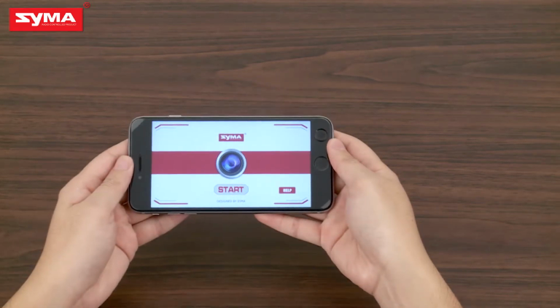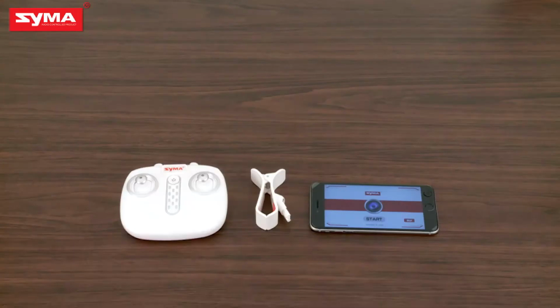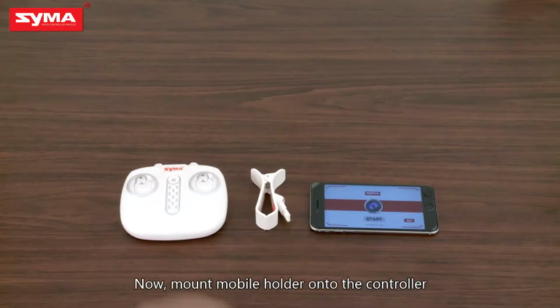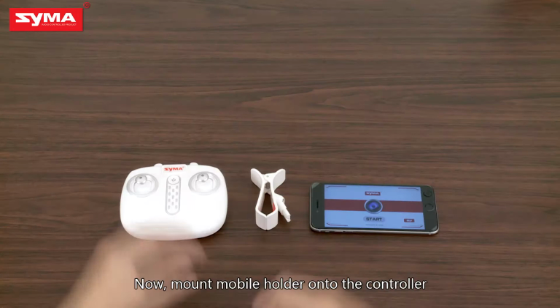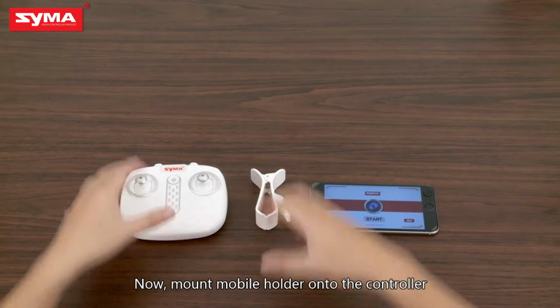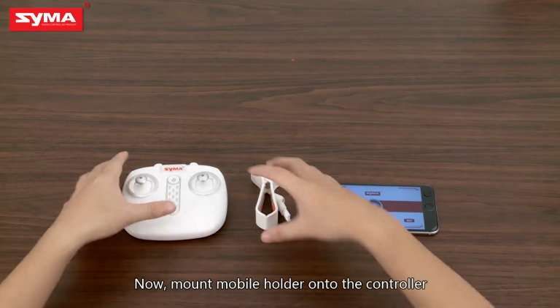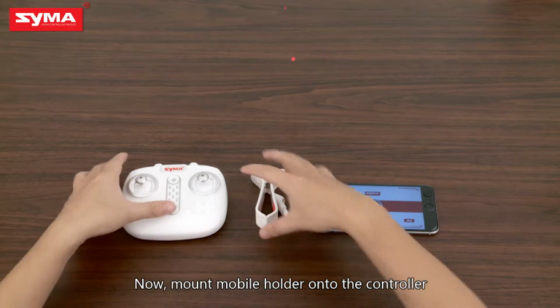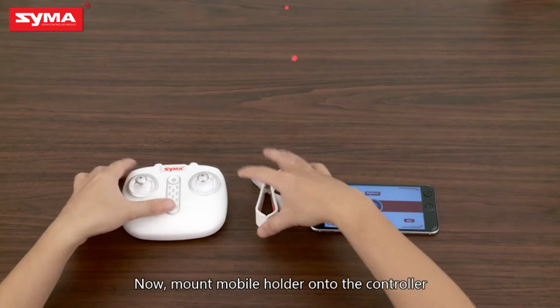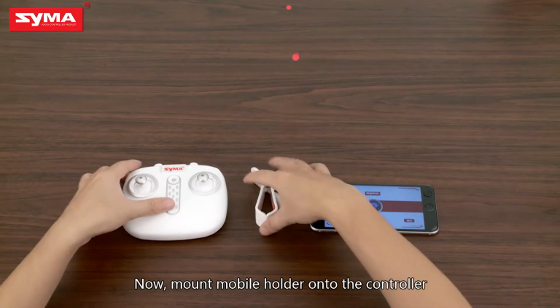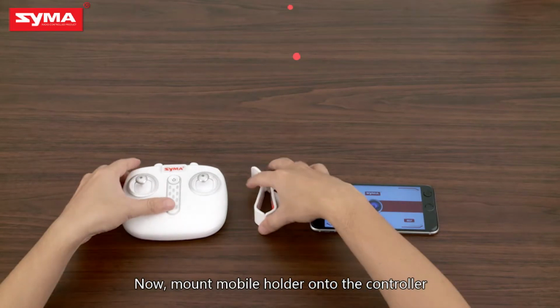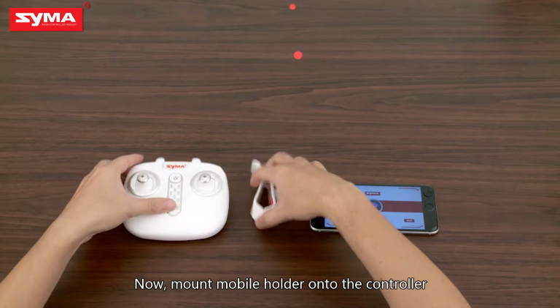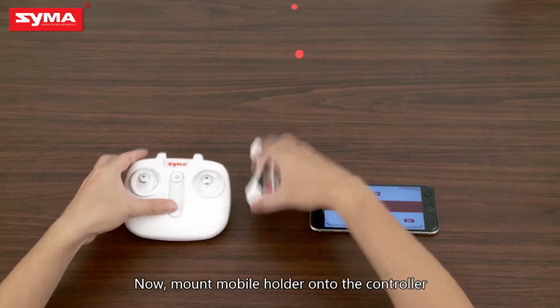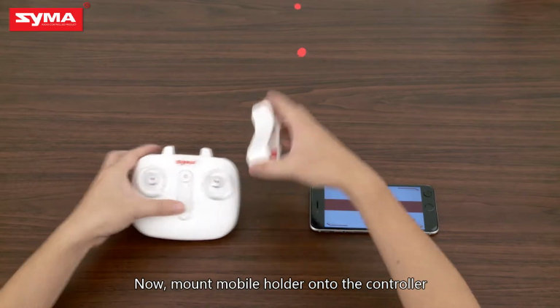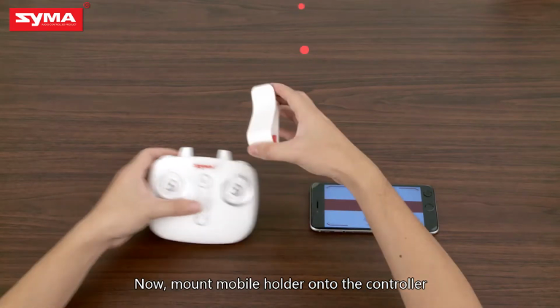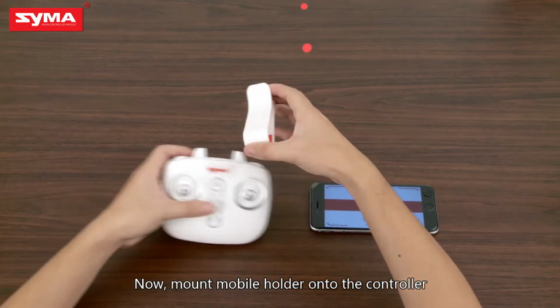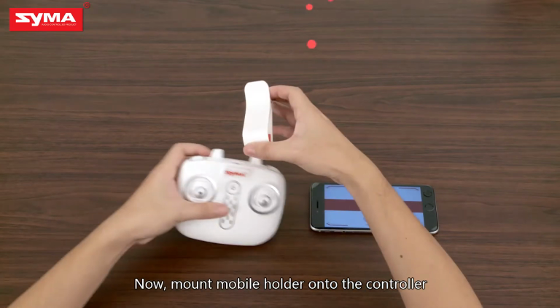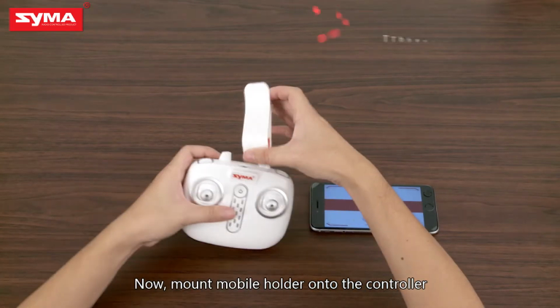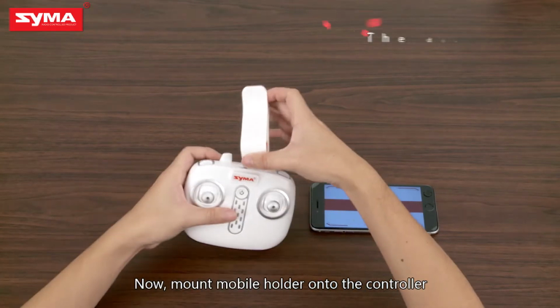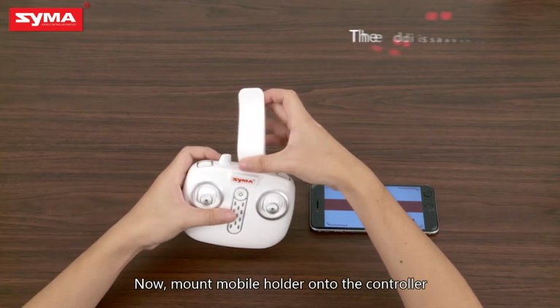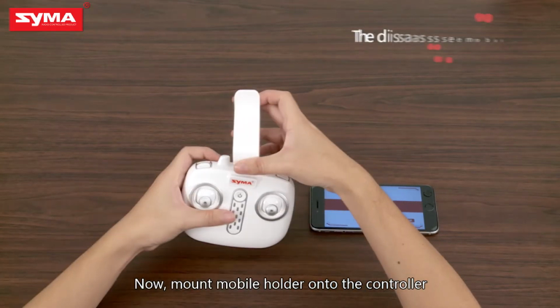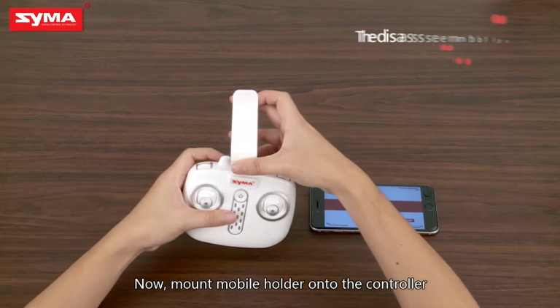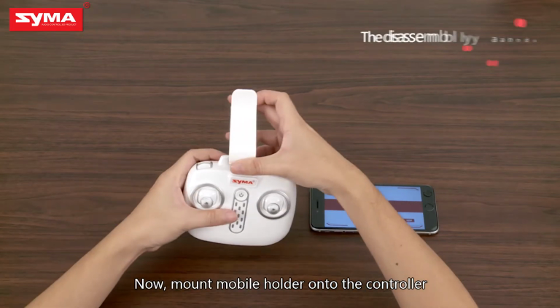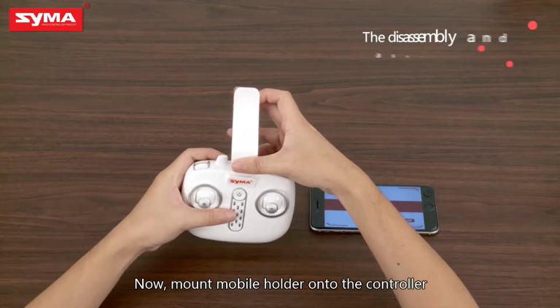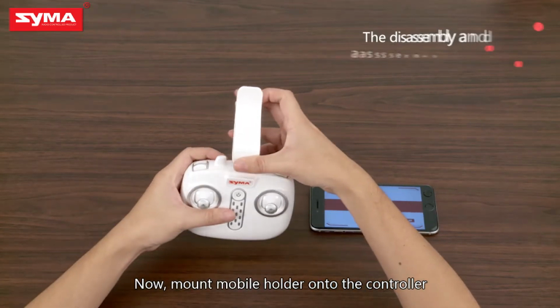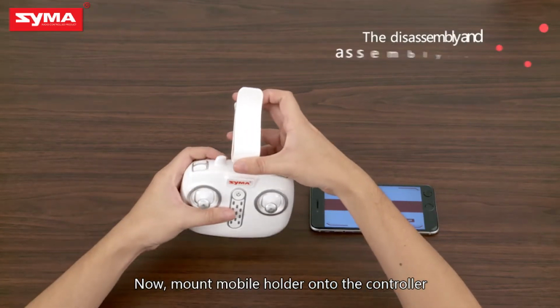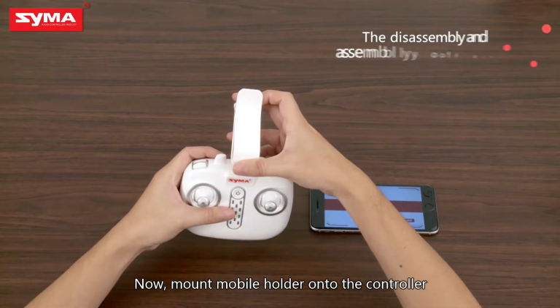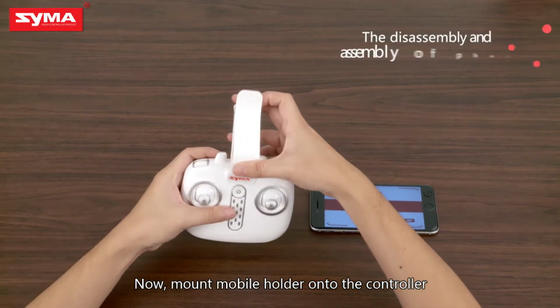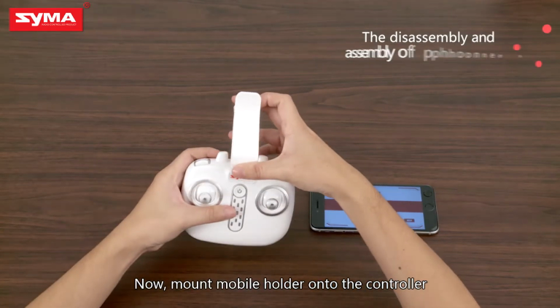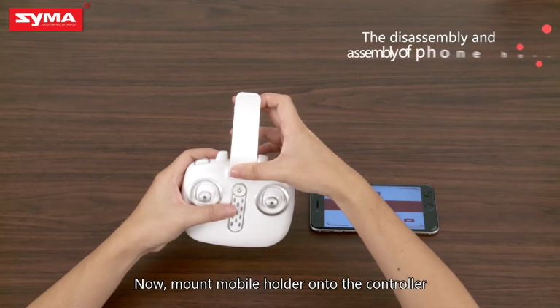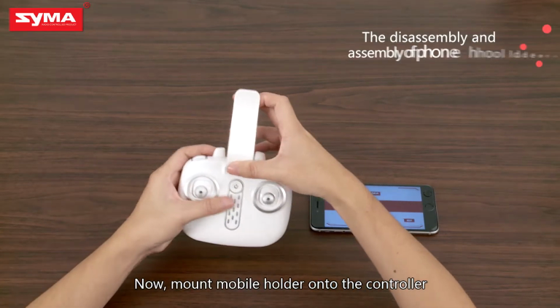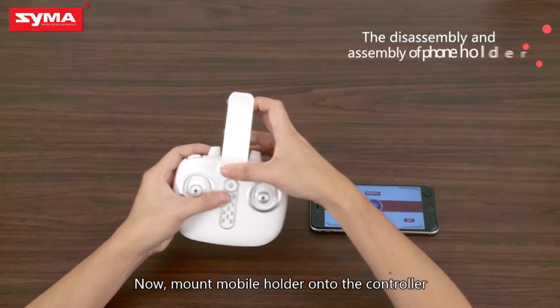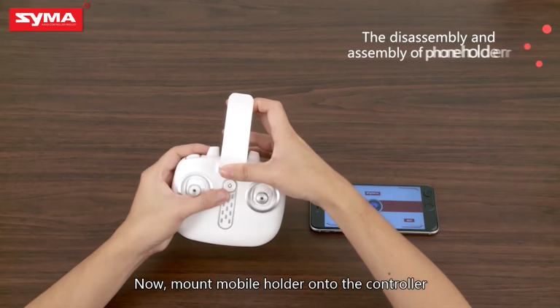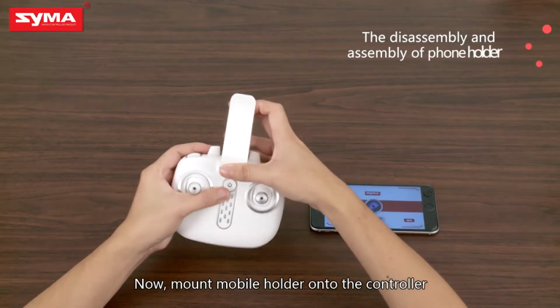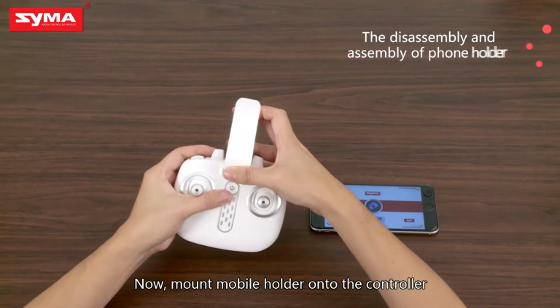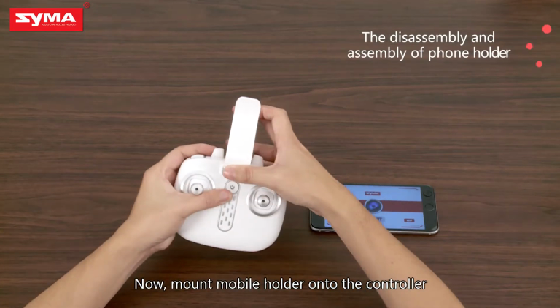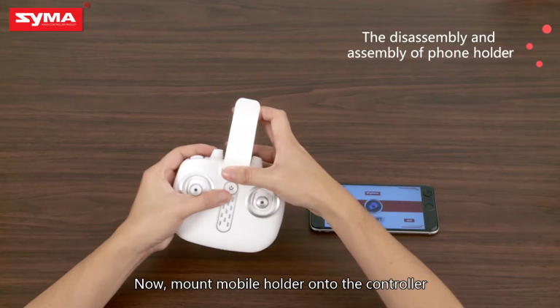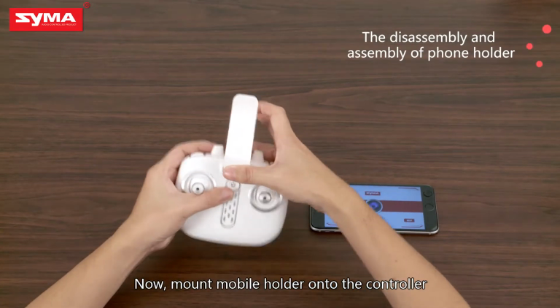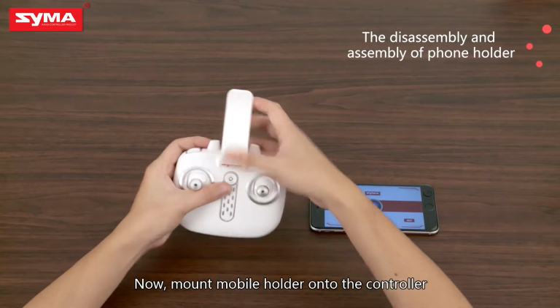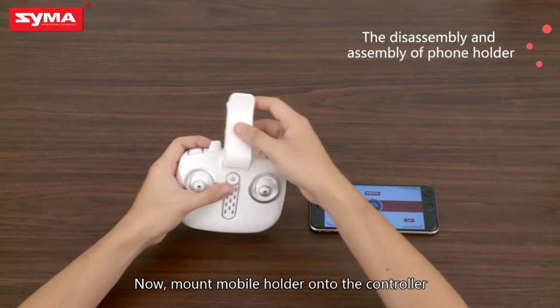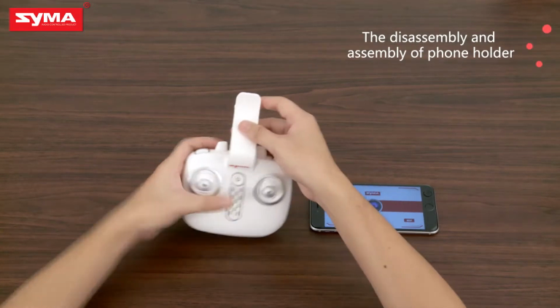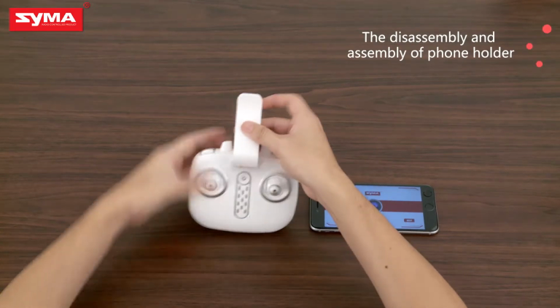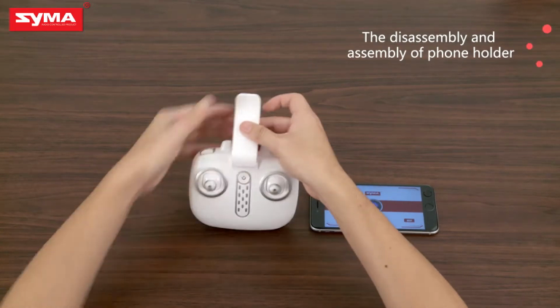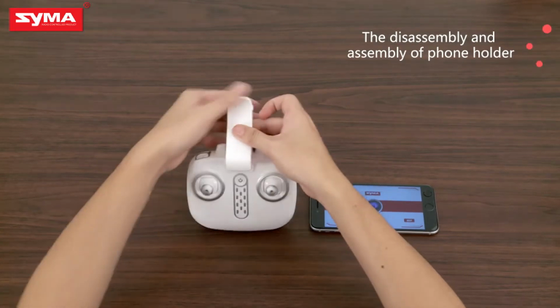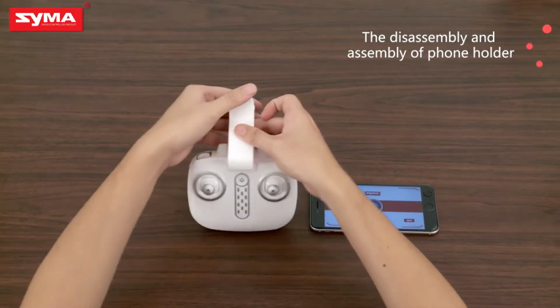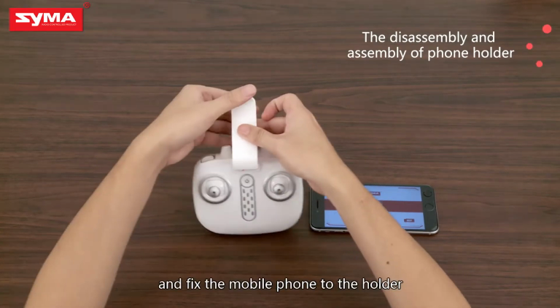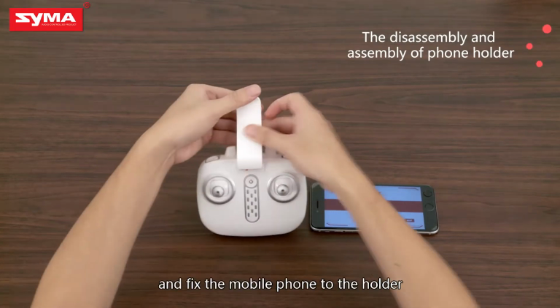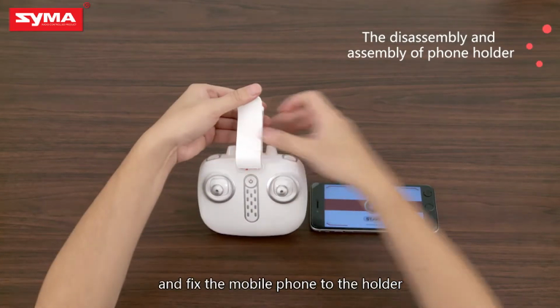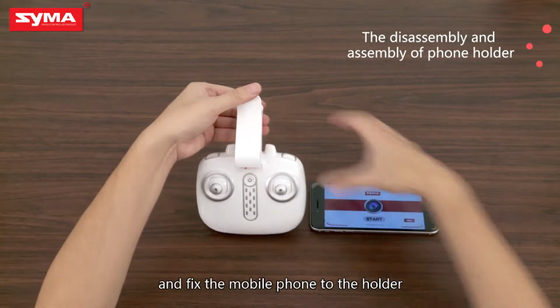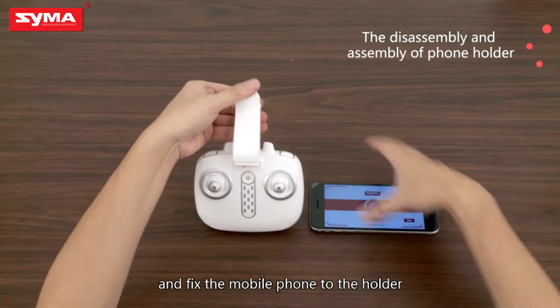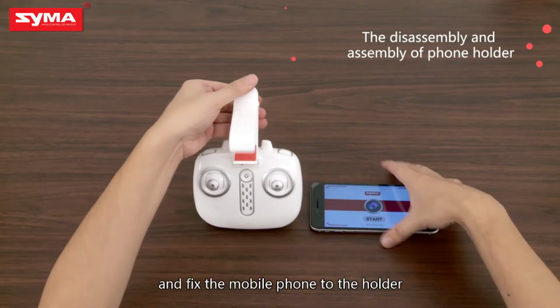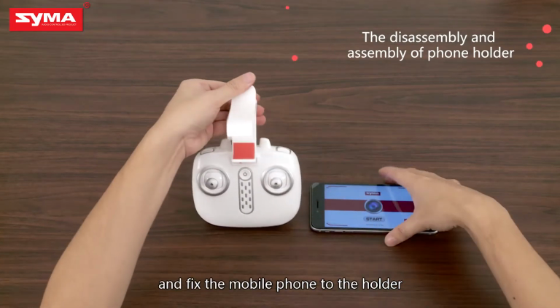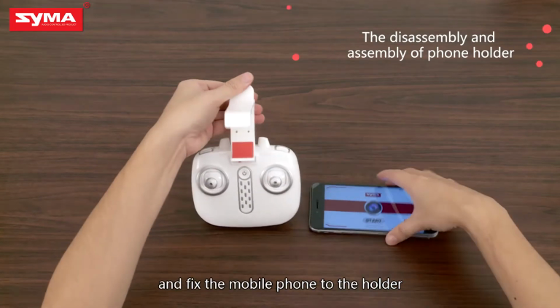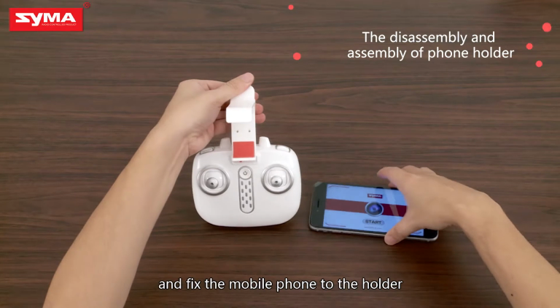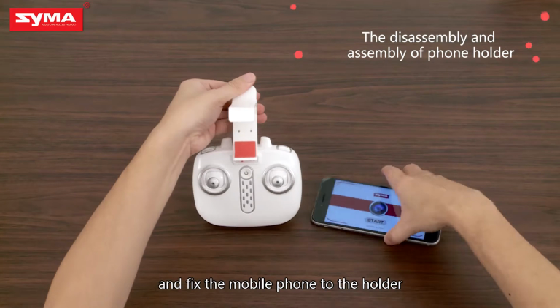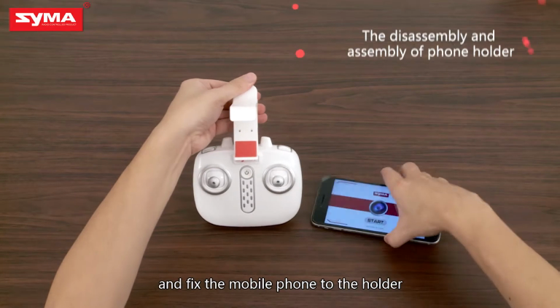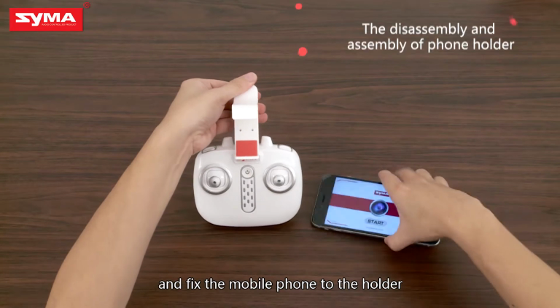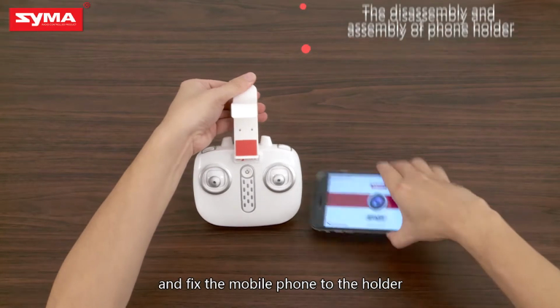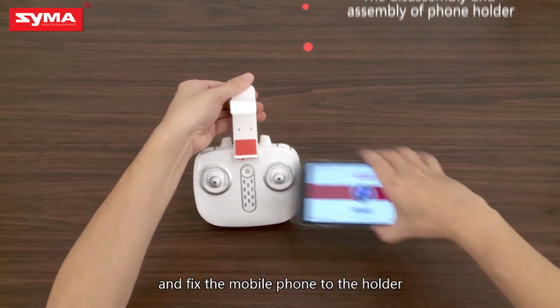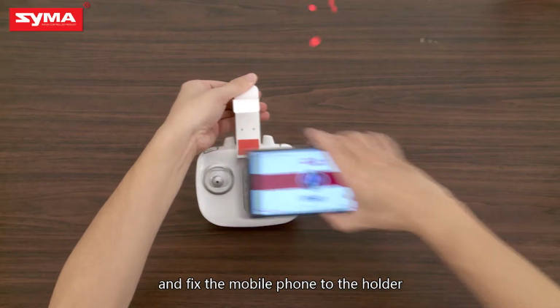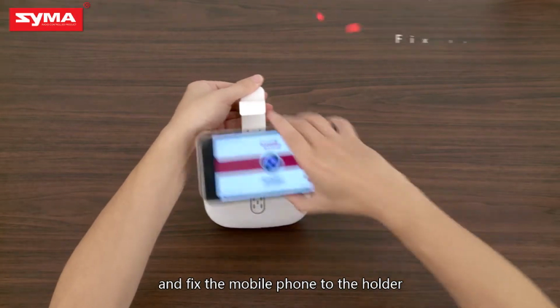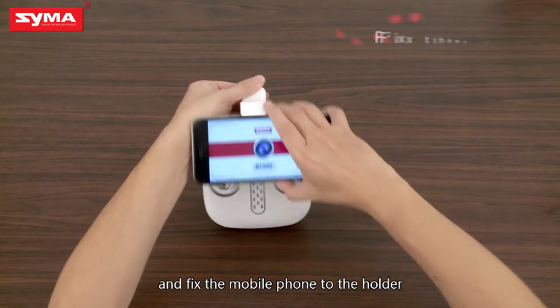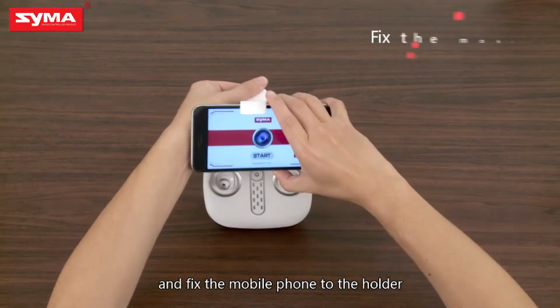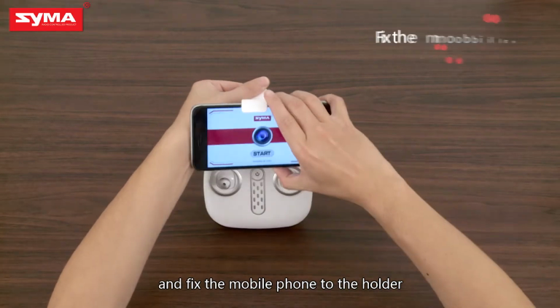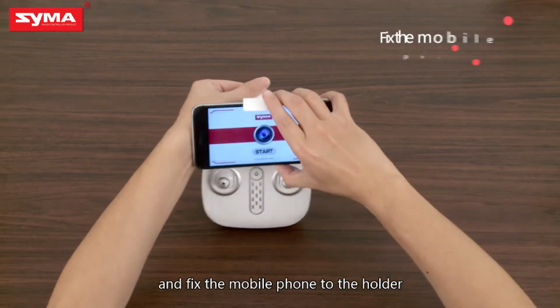Now, mount the mobile holder onto the controller and affix the mobile phone to the holder.